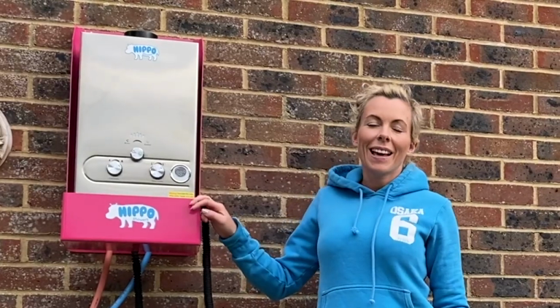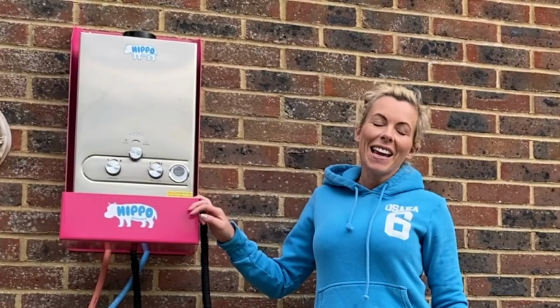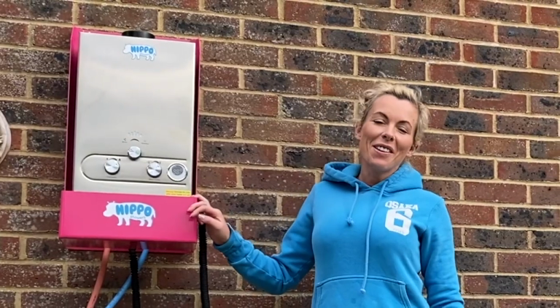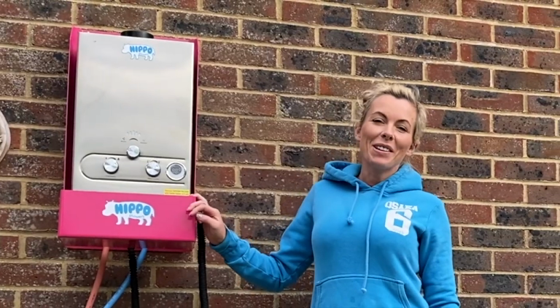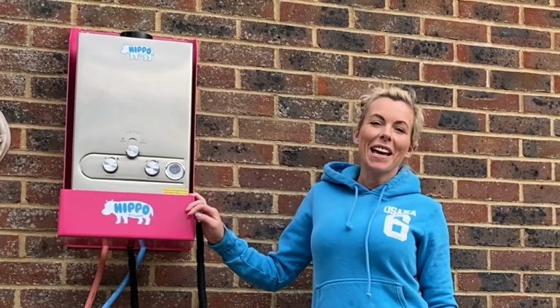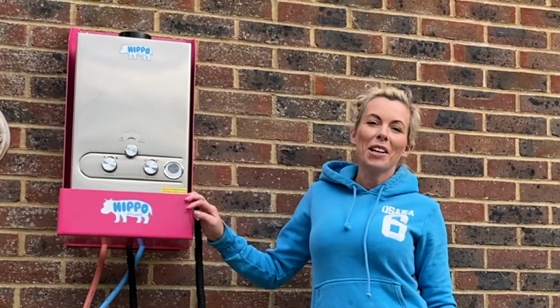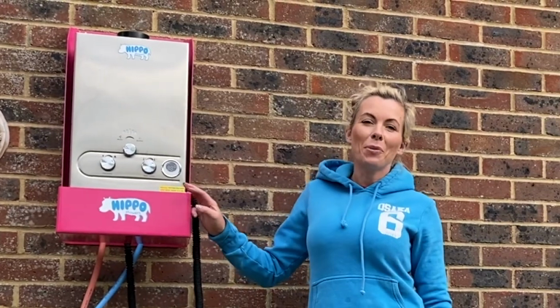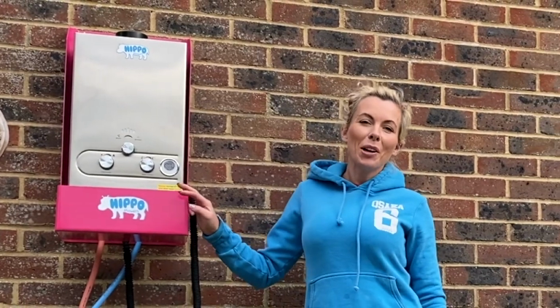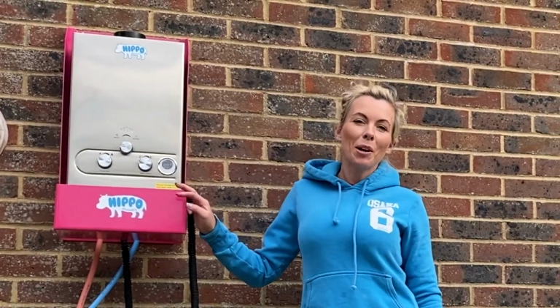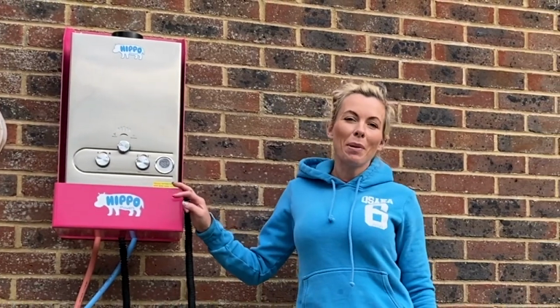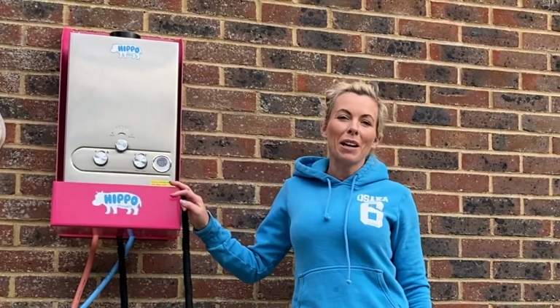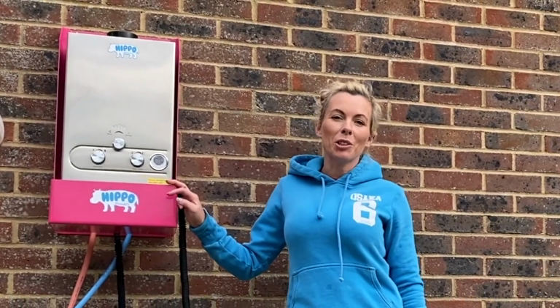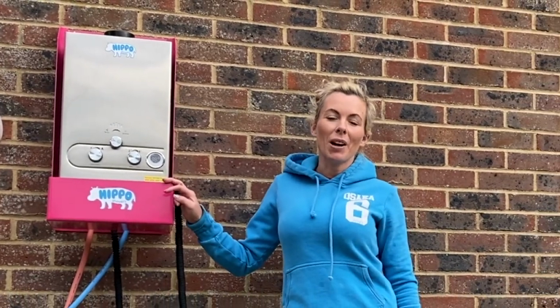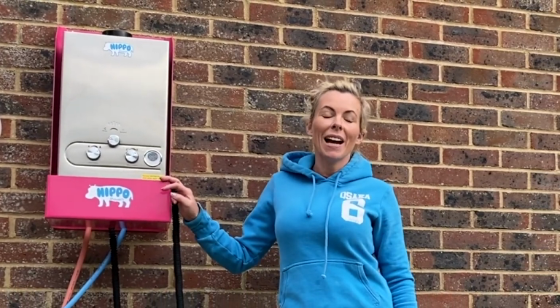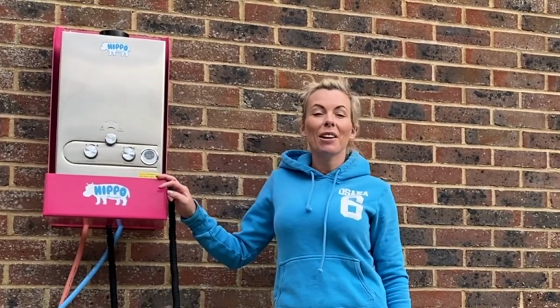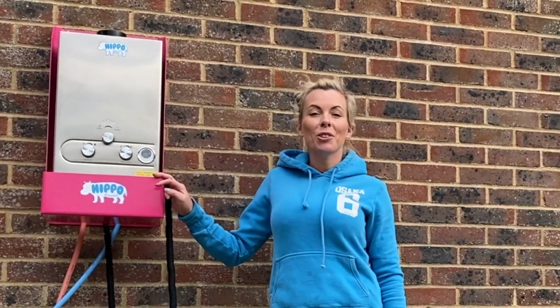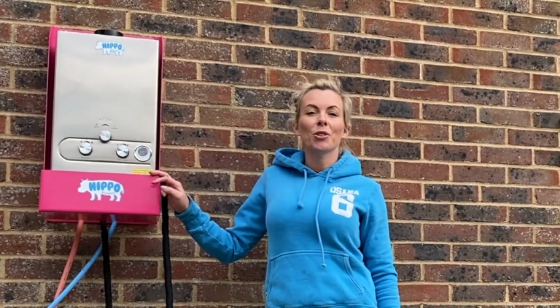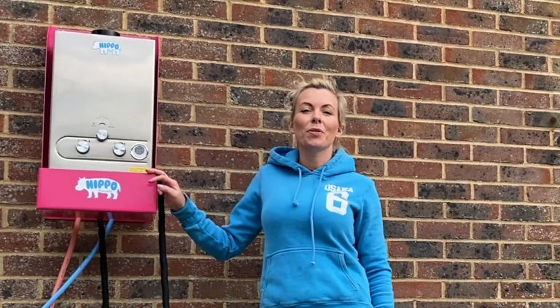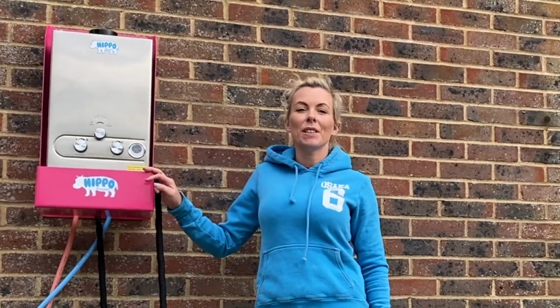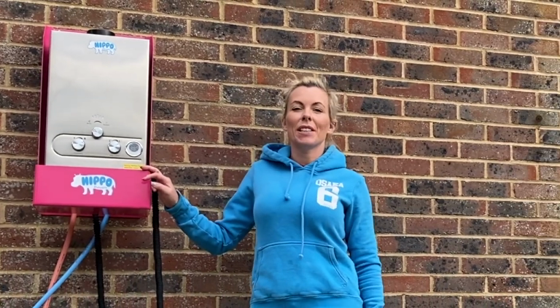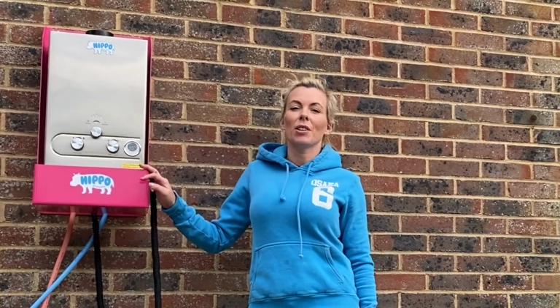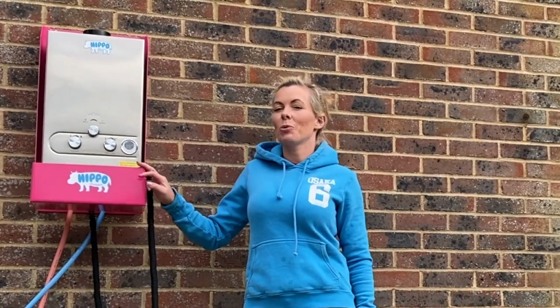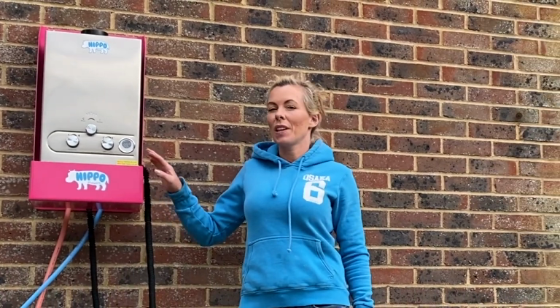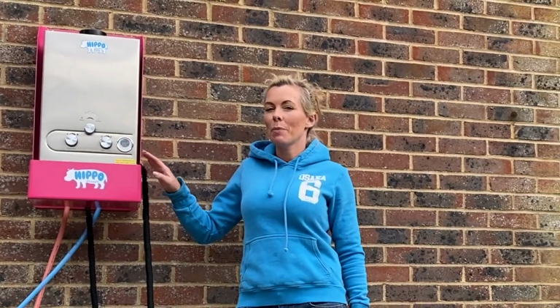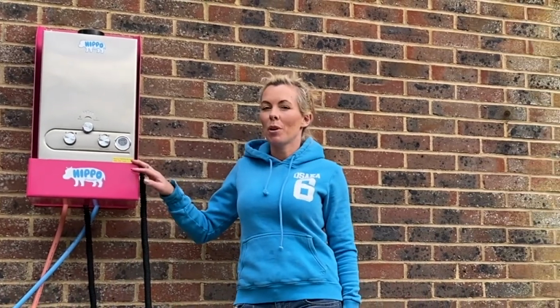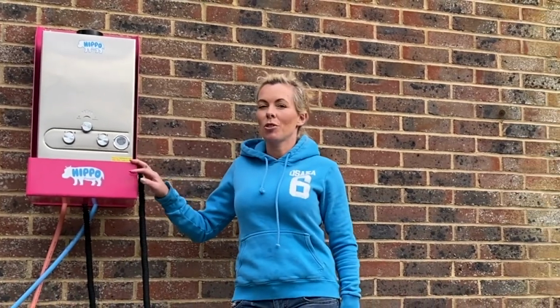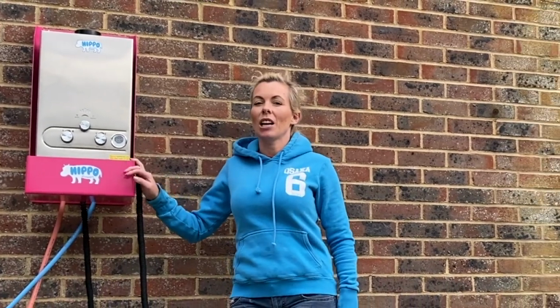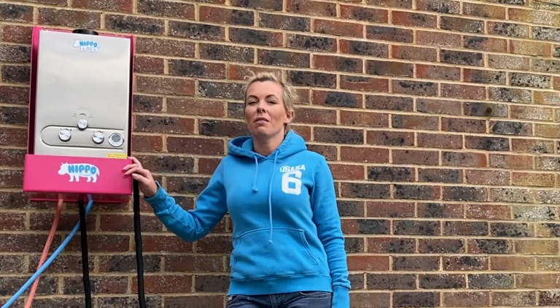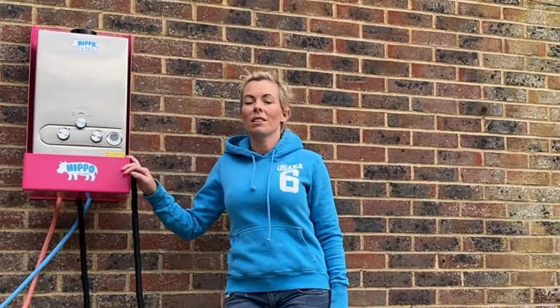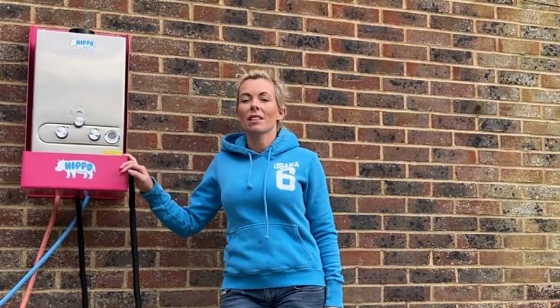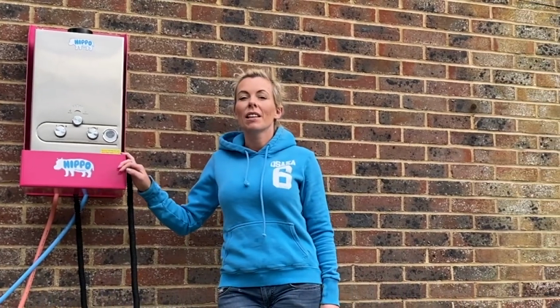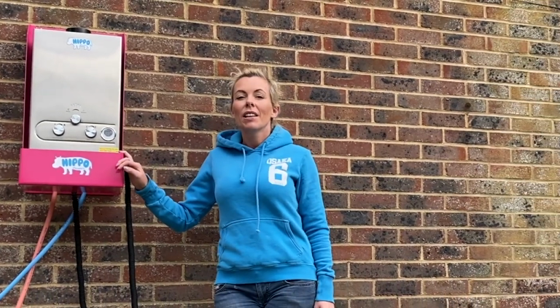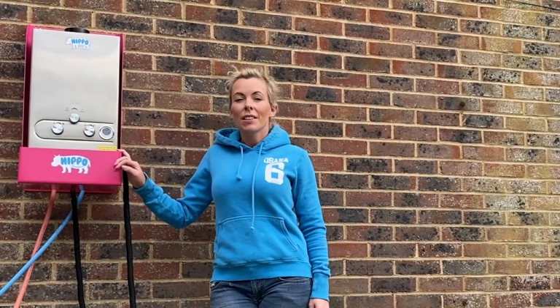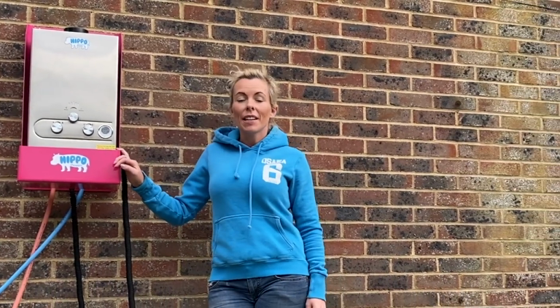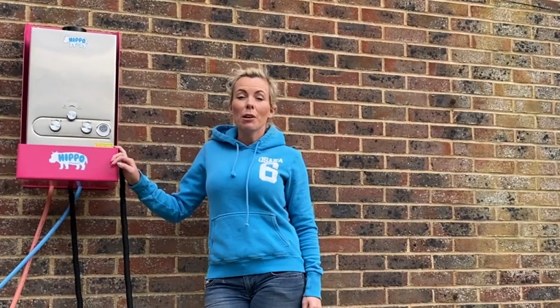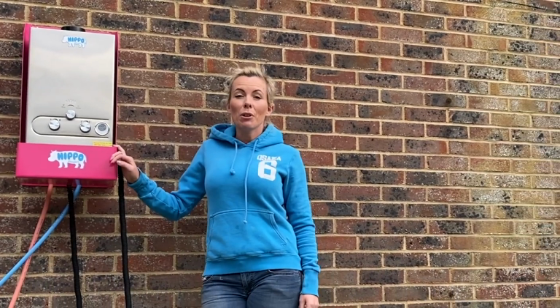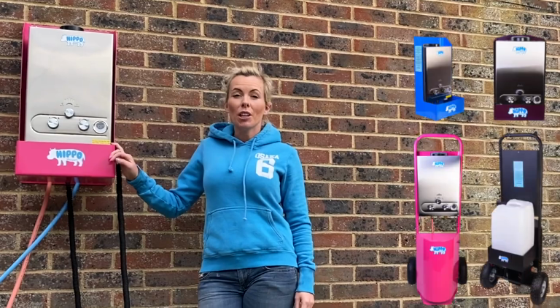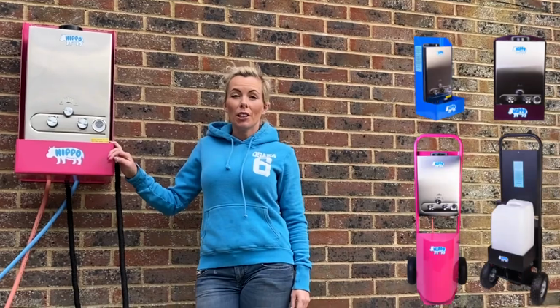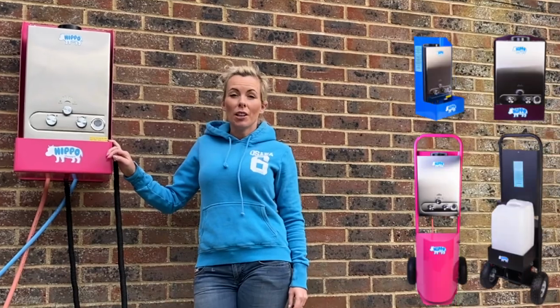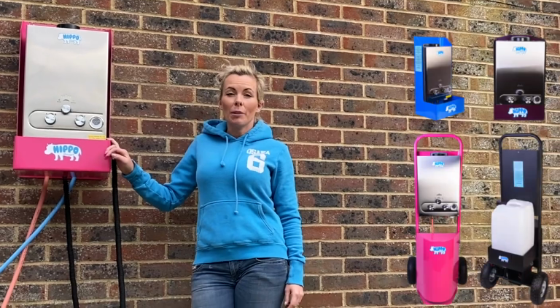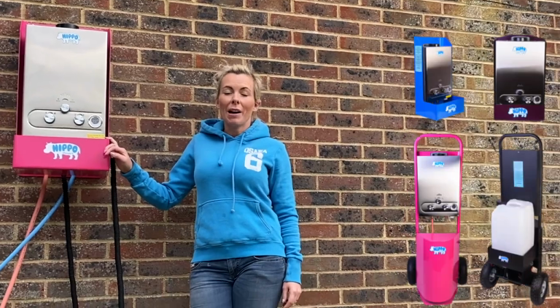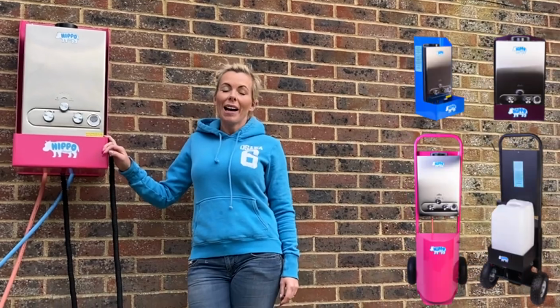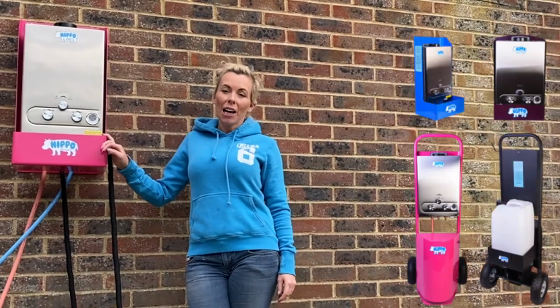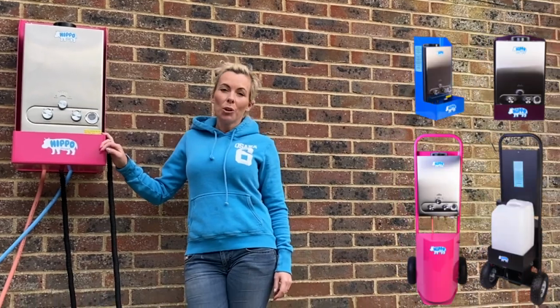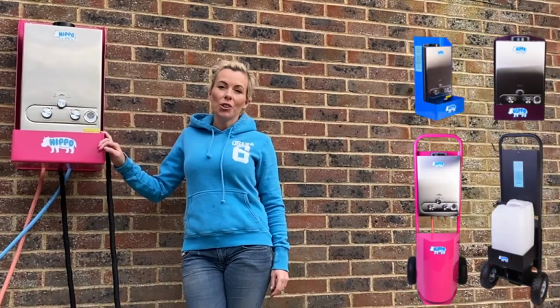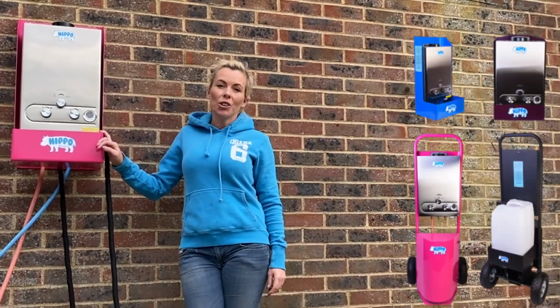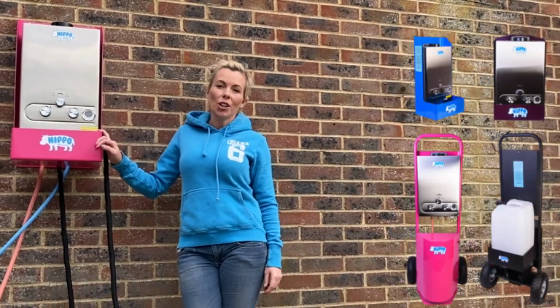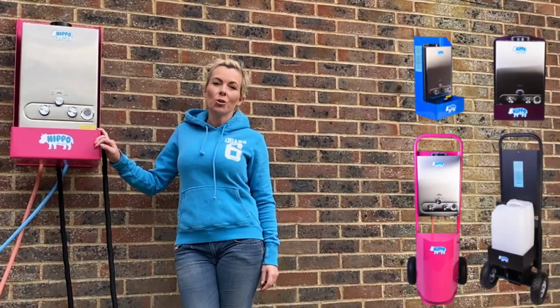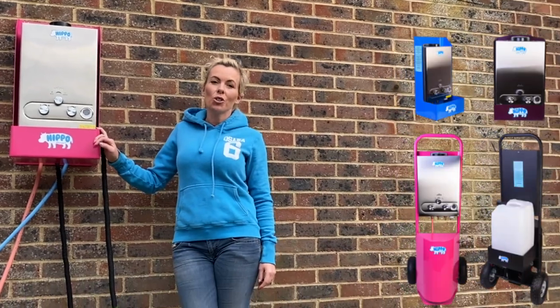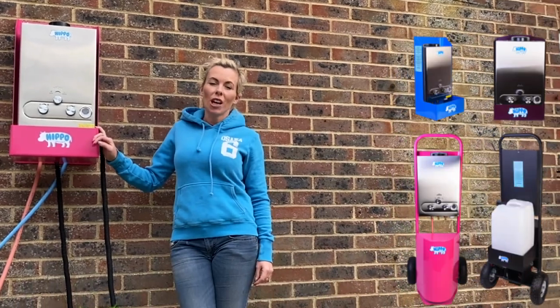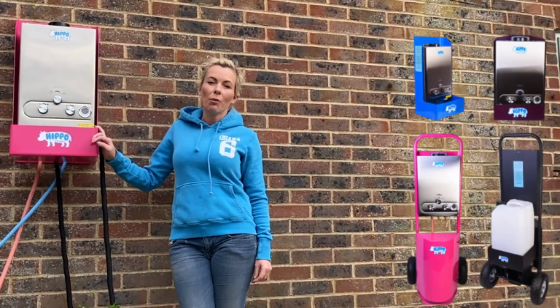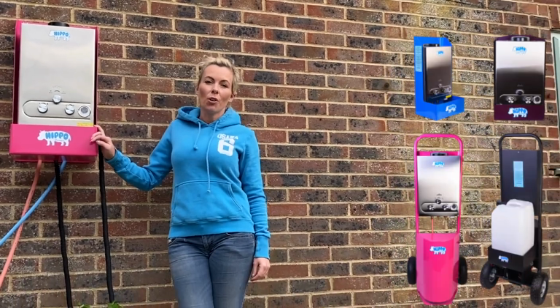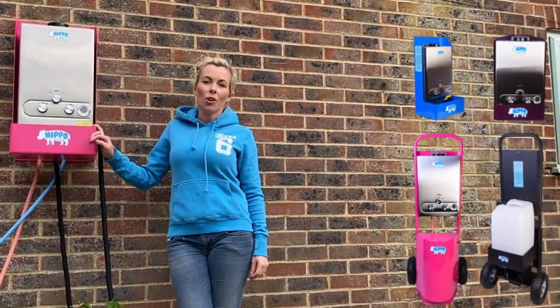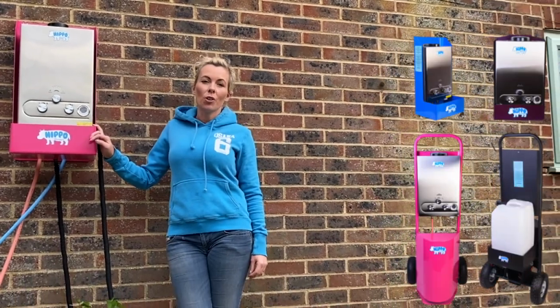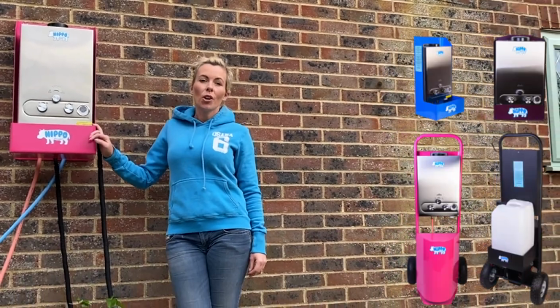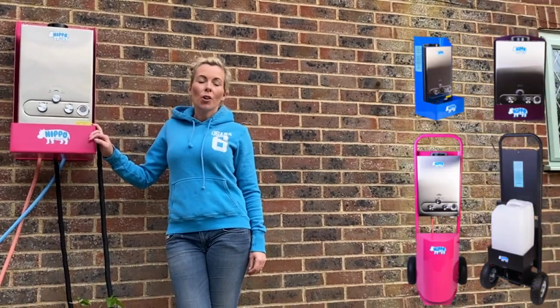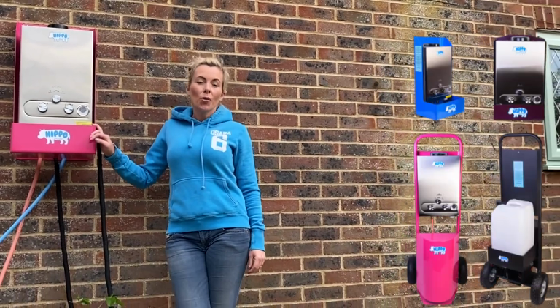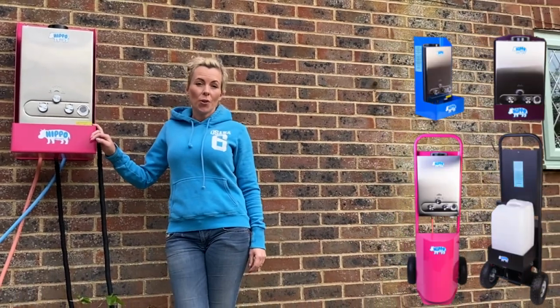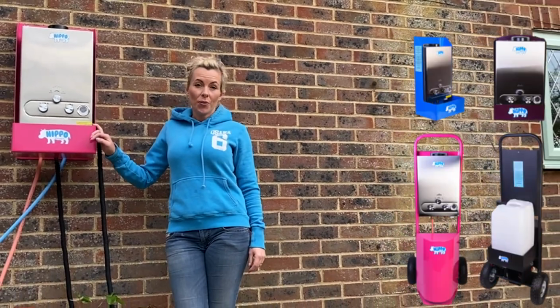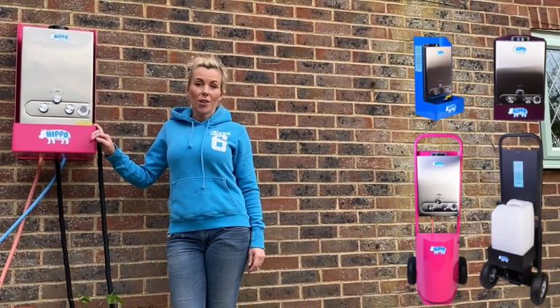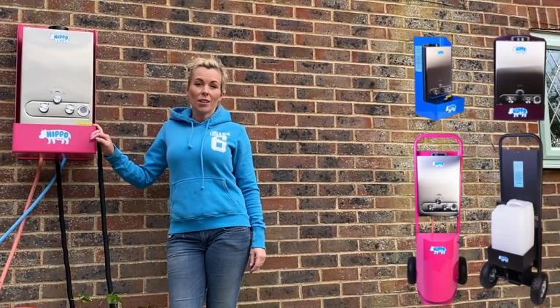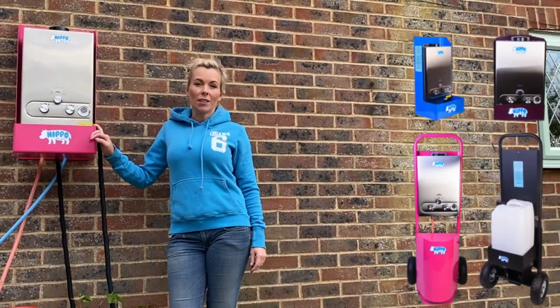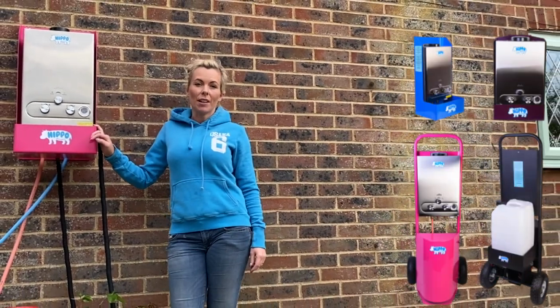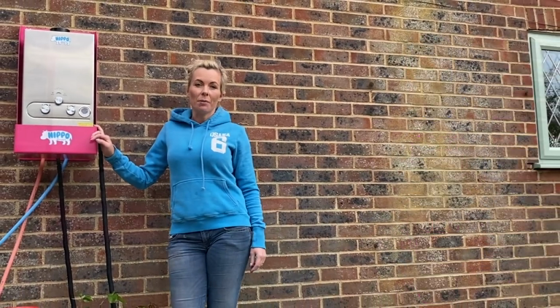Hello again and welcome back to our how-to videos with Hippo Showers. Today we're going to learn about how to turn your shower on for the first time.